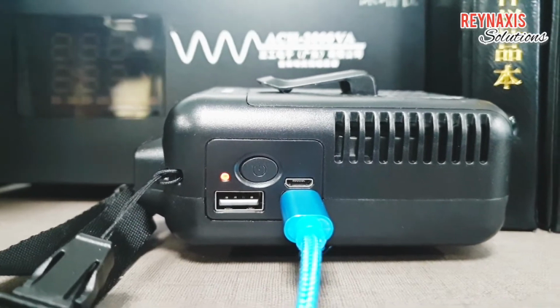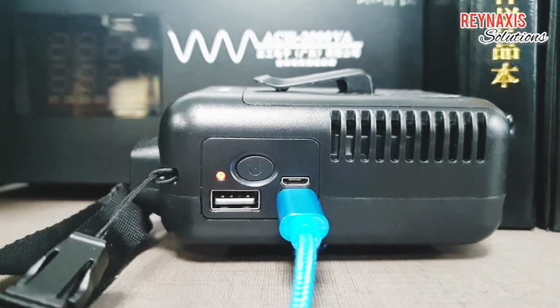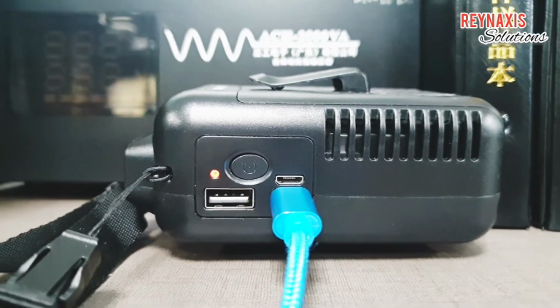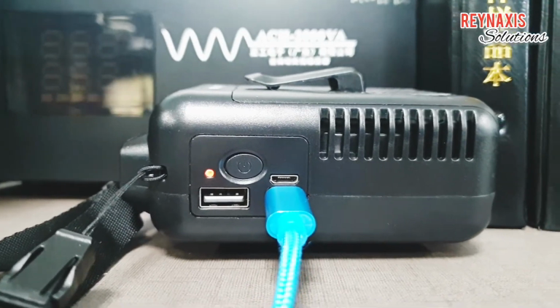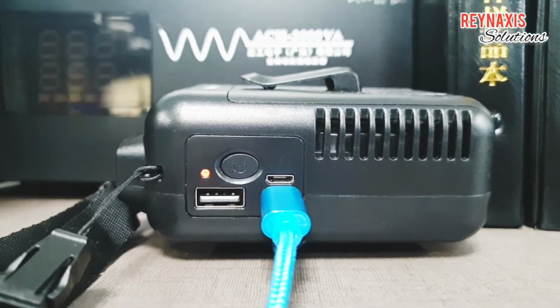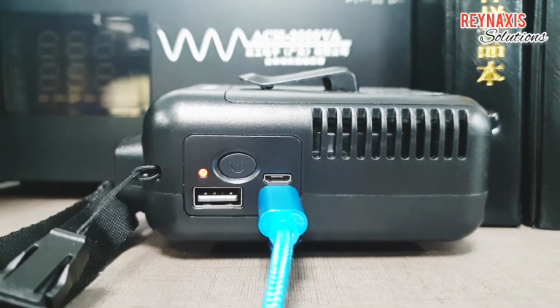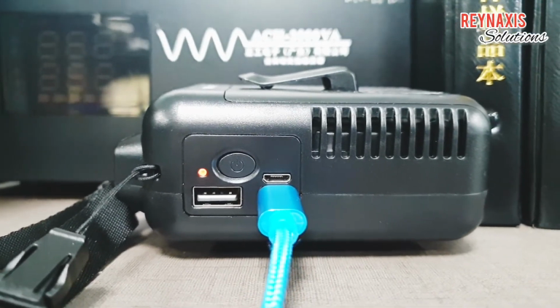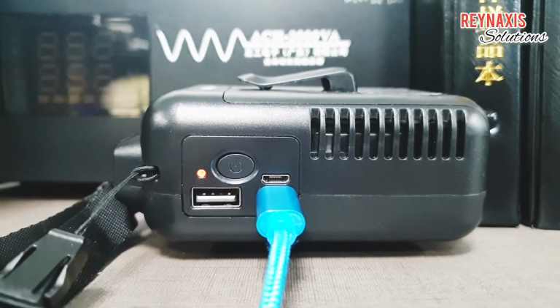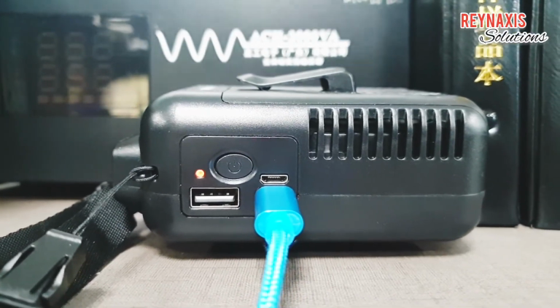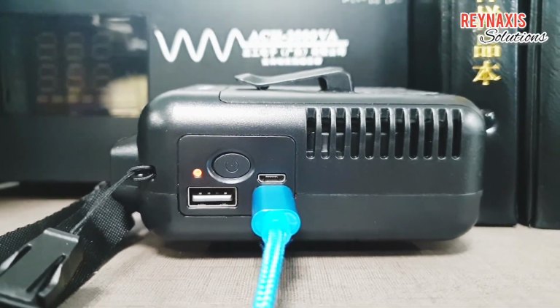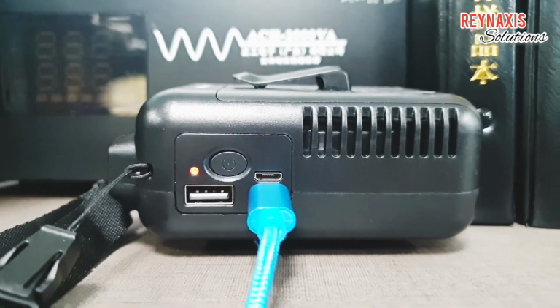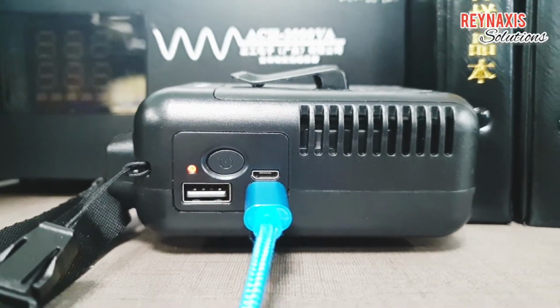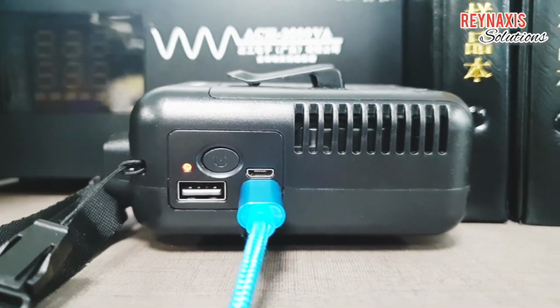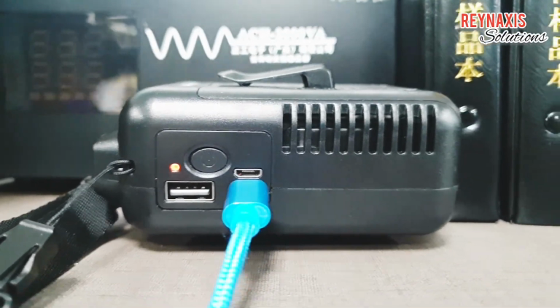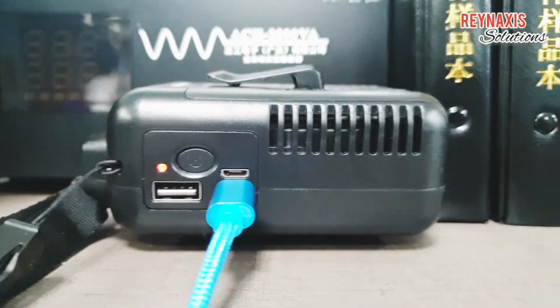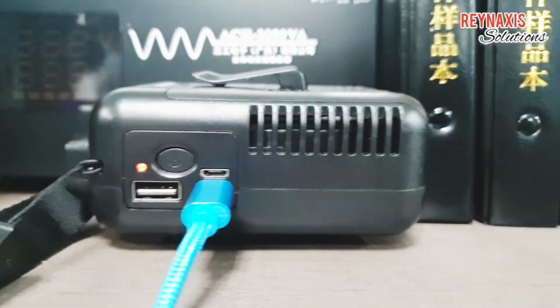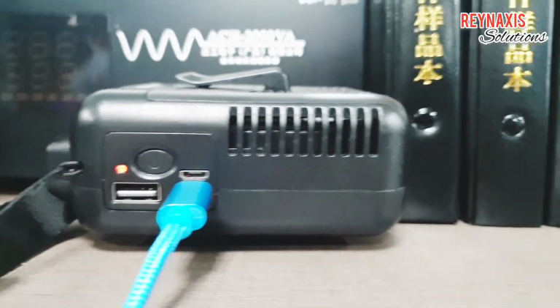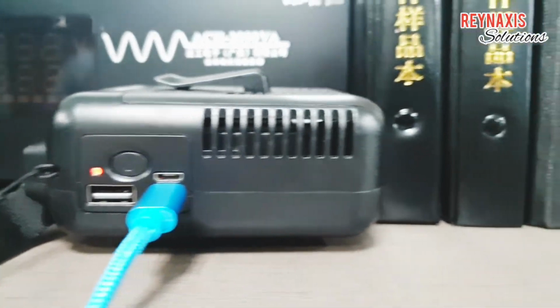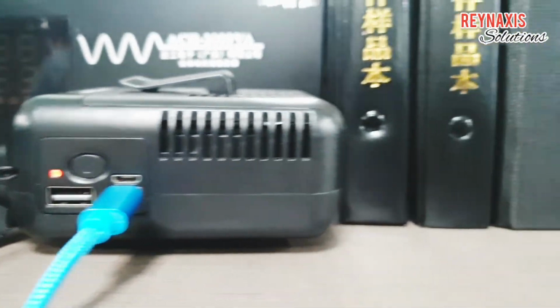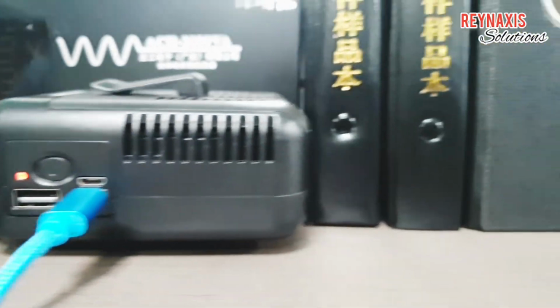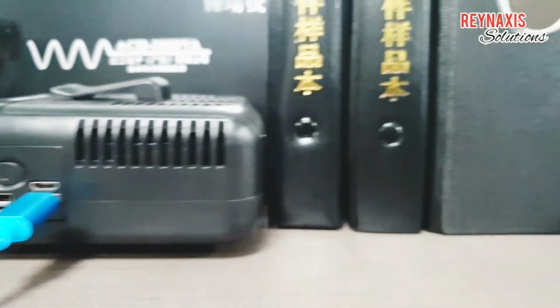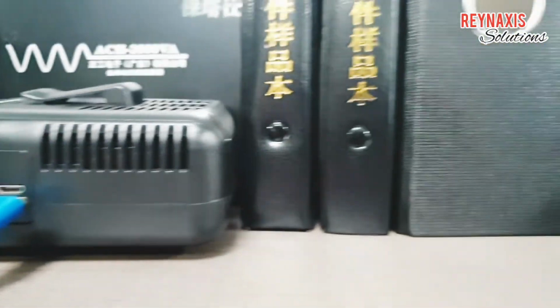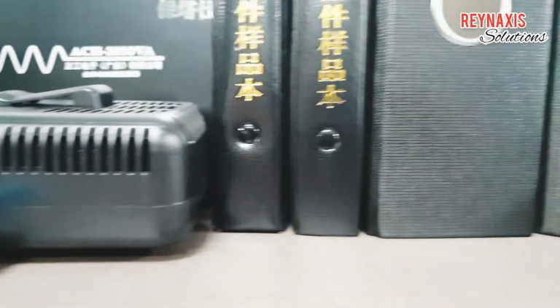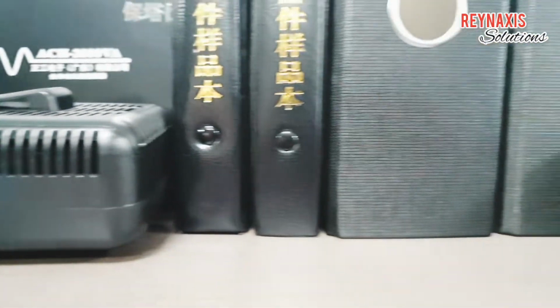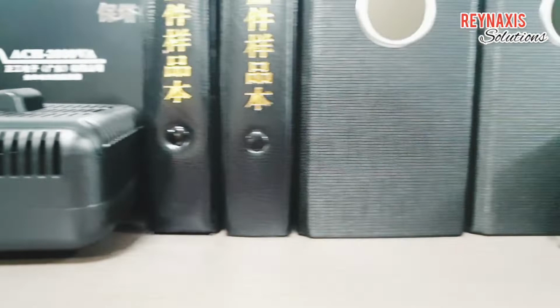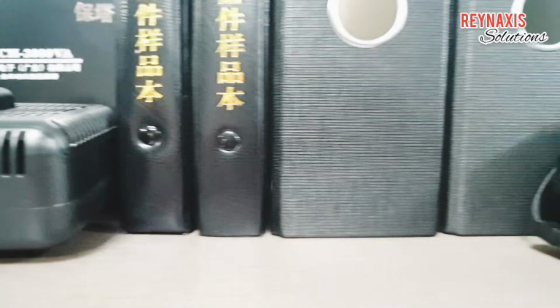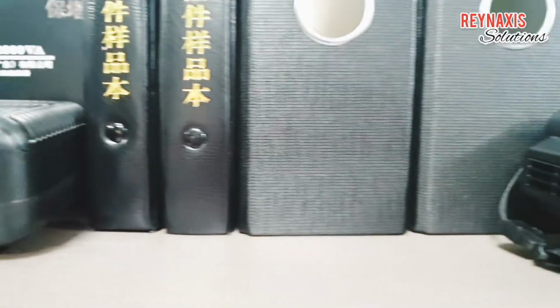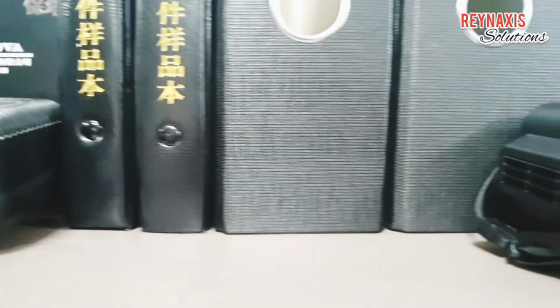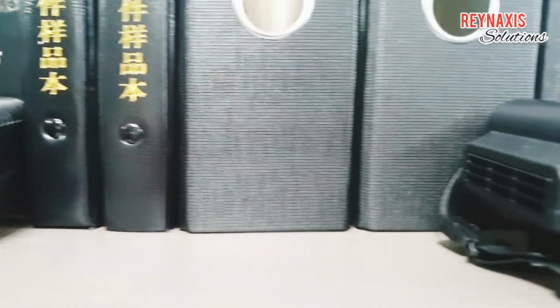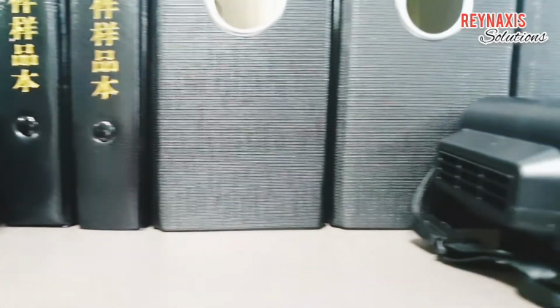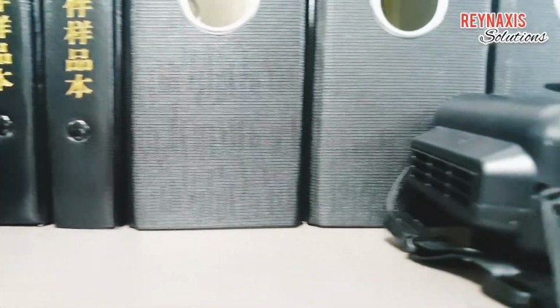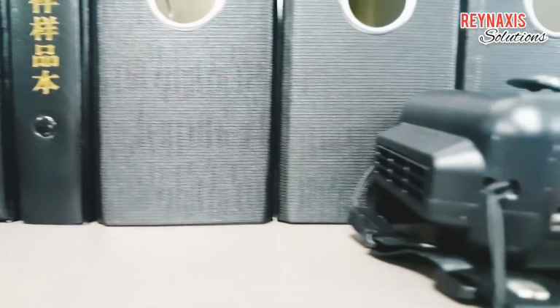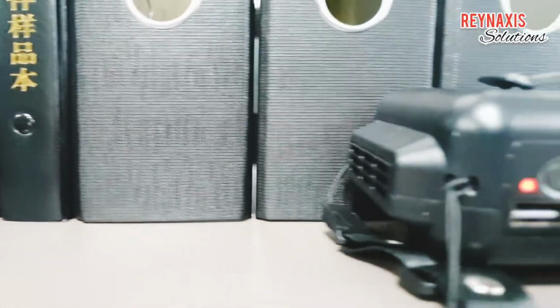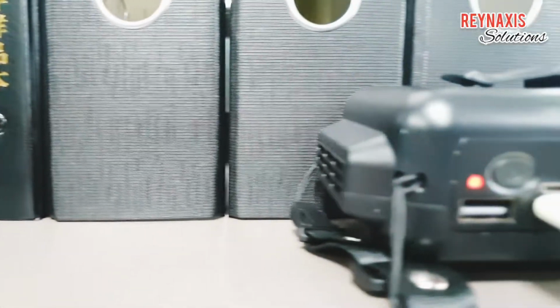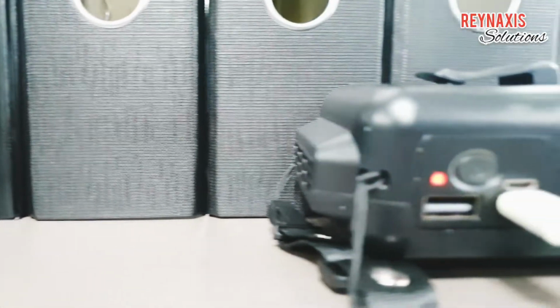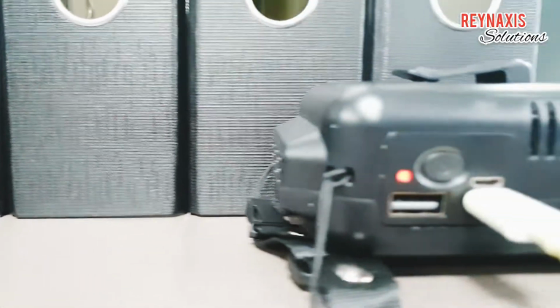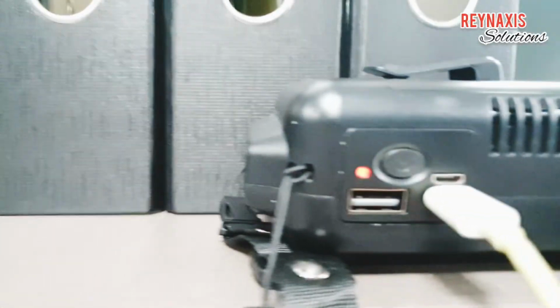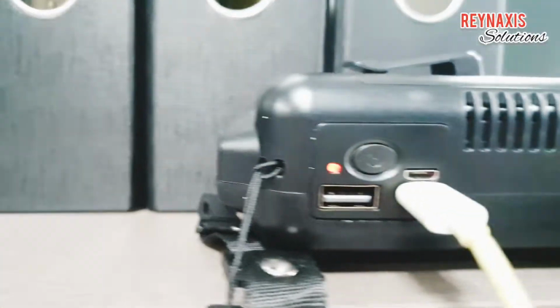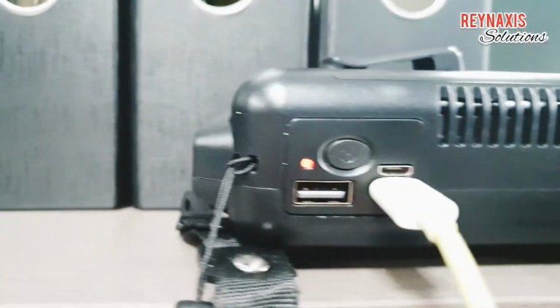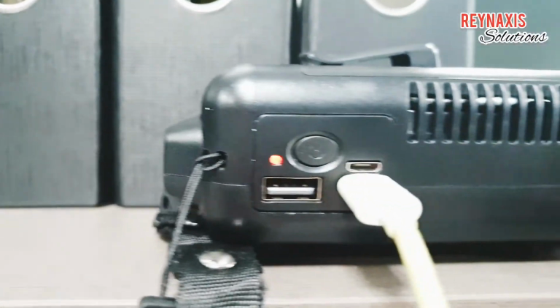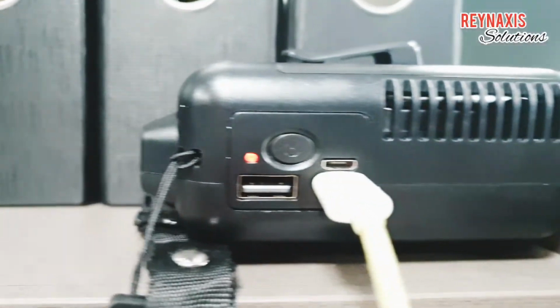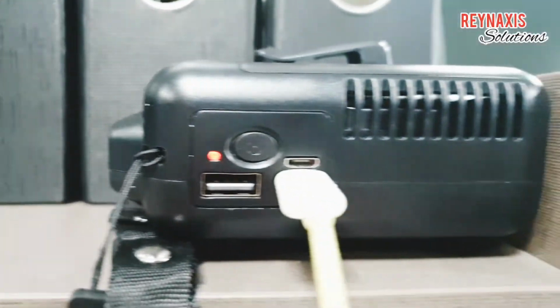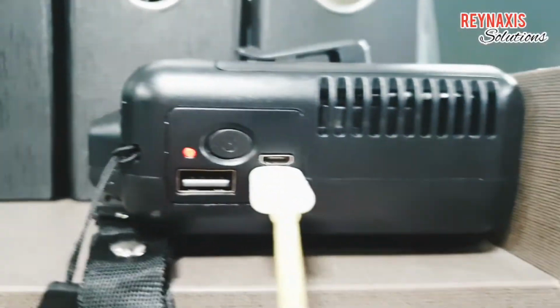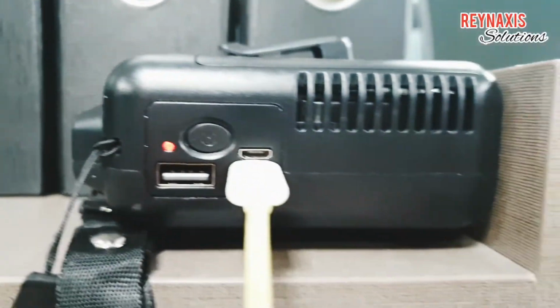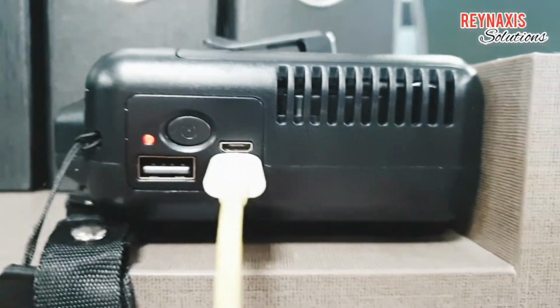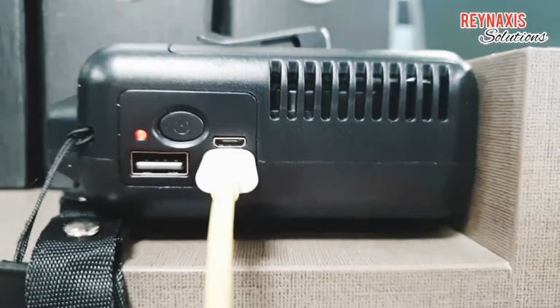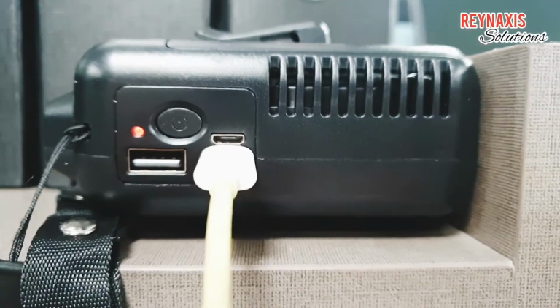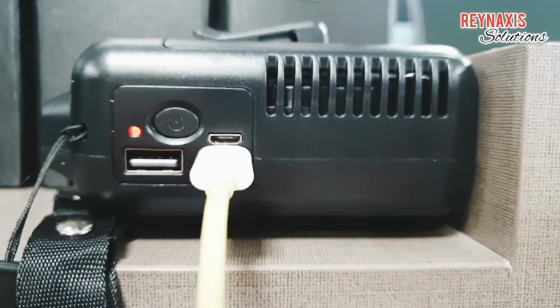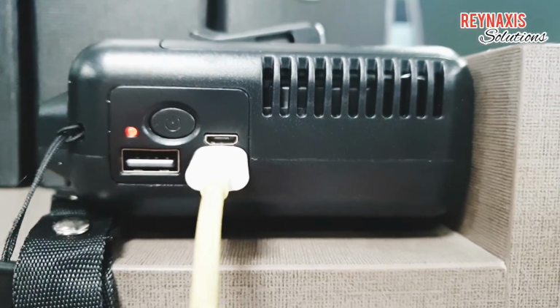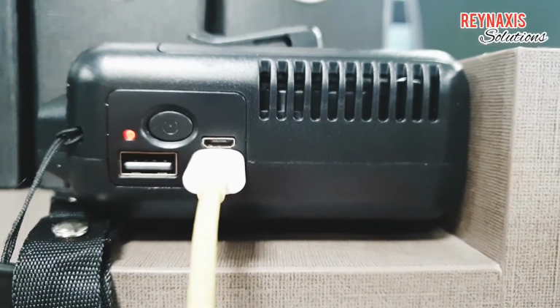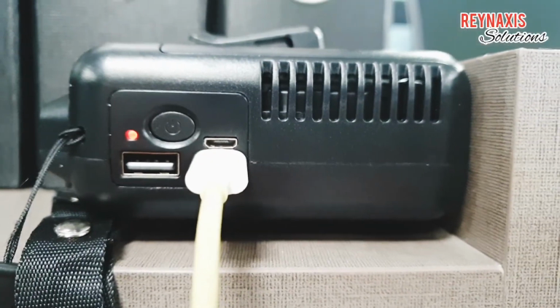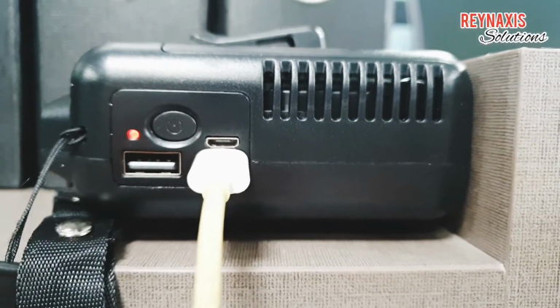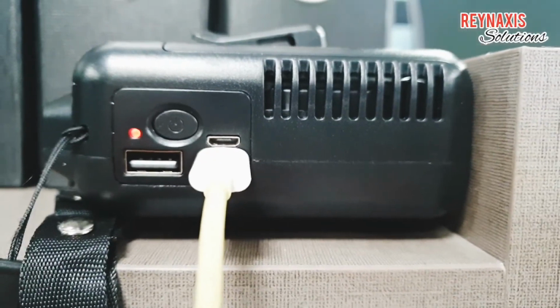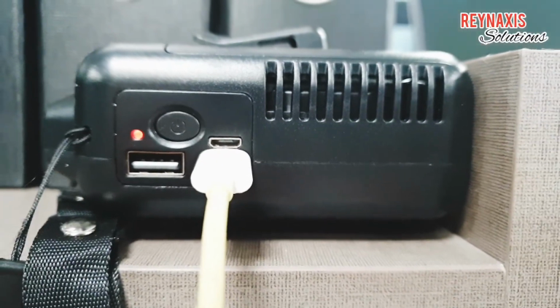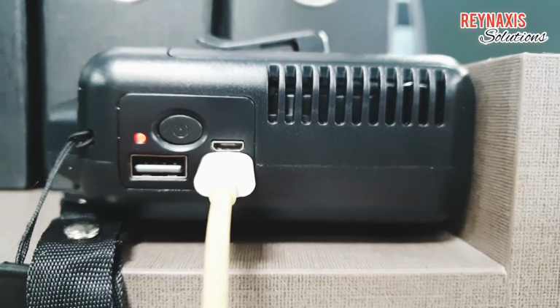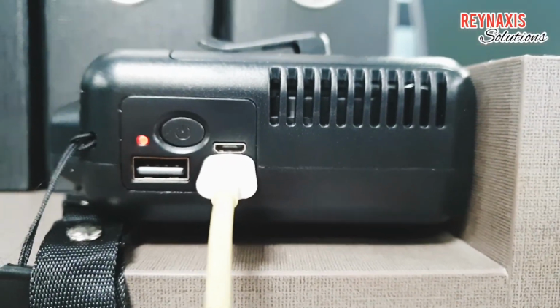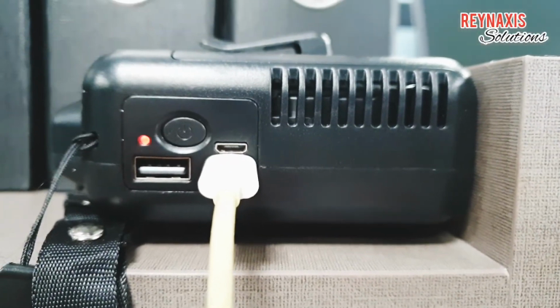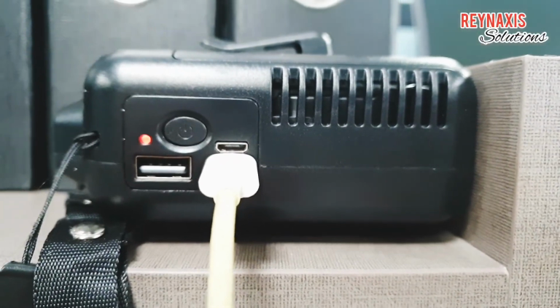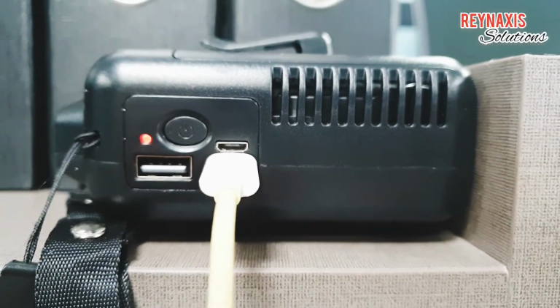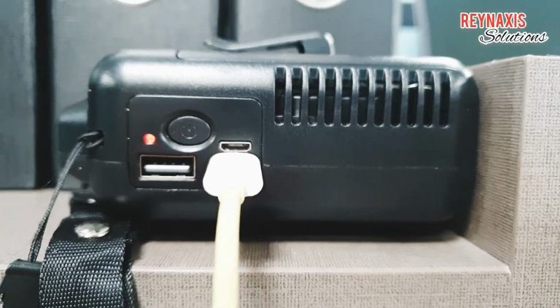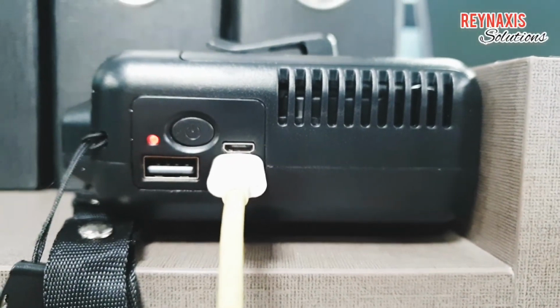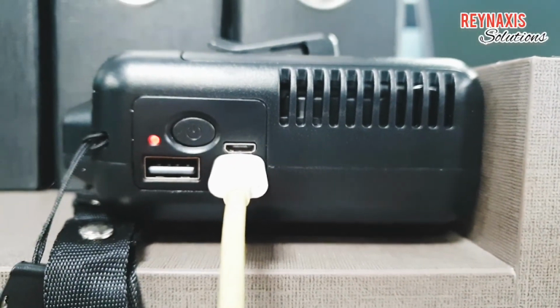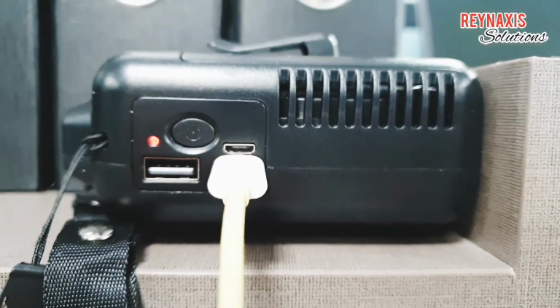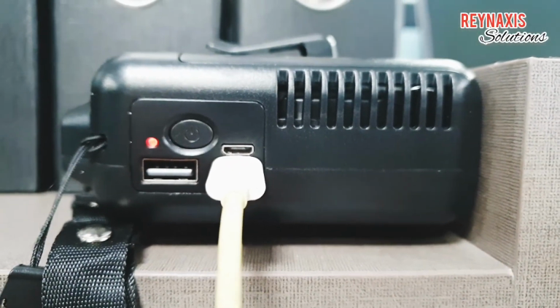Here's how it looks when it is fully charged — the LED indicator light is not blinking.